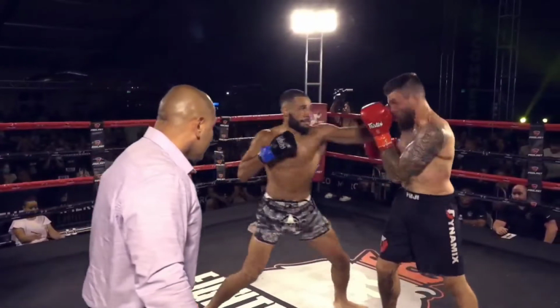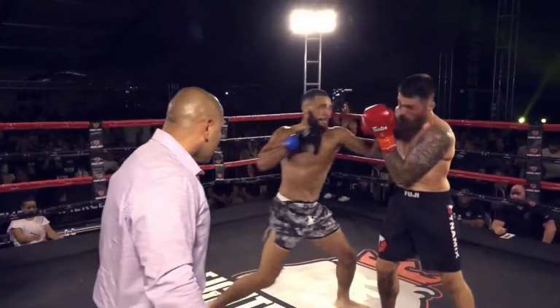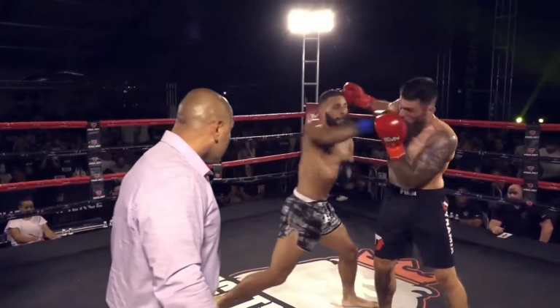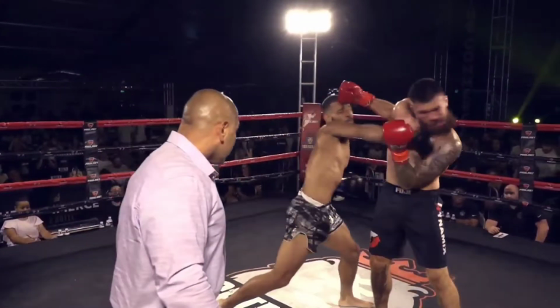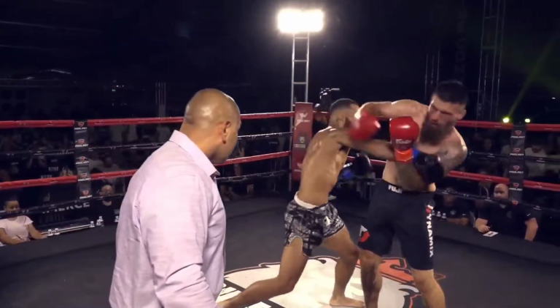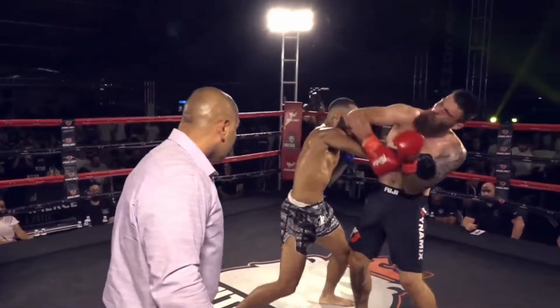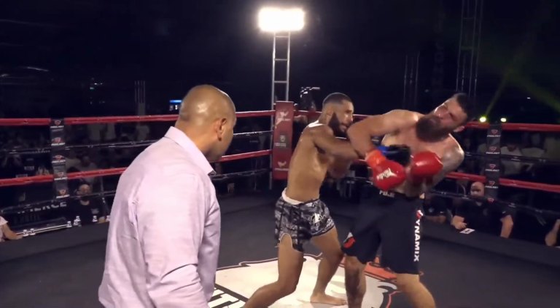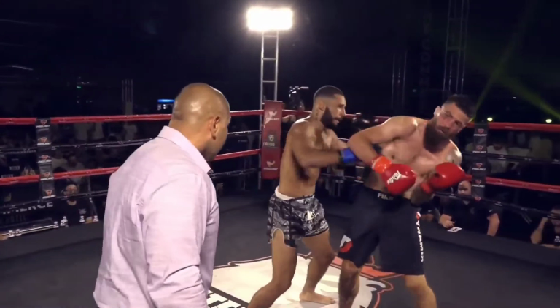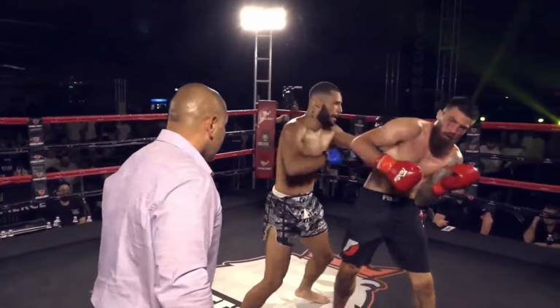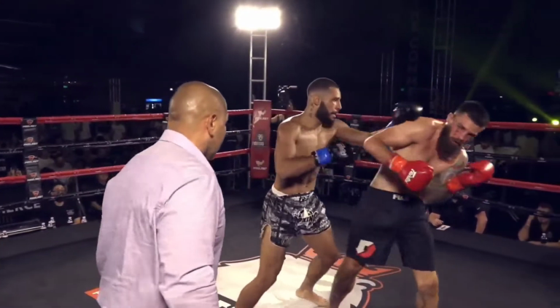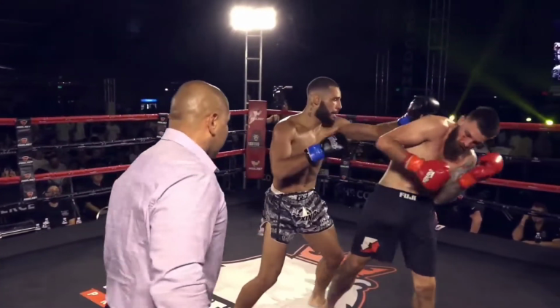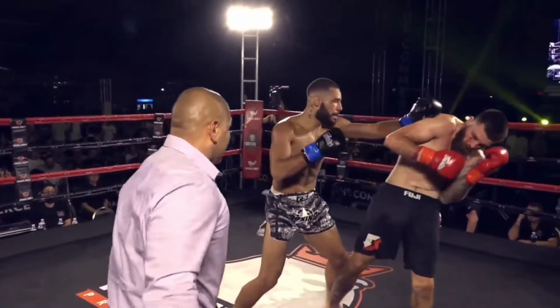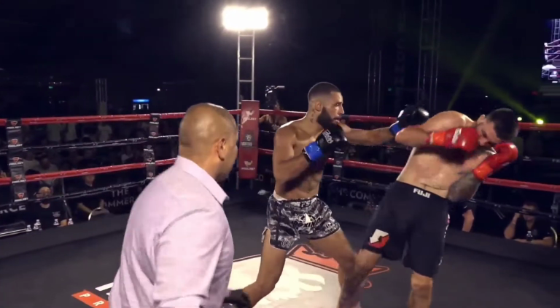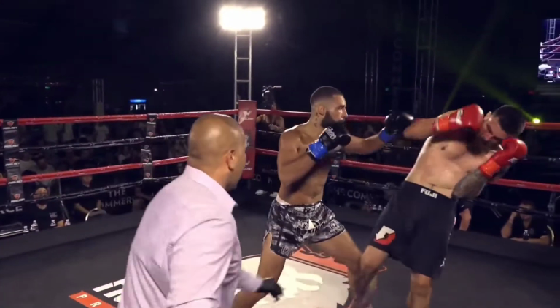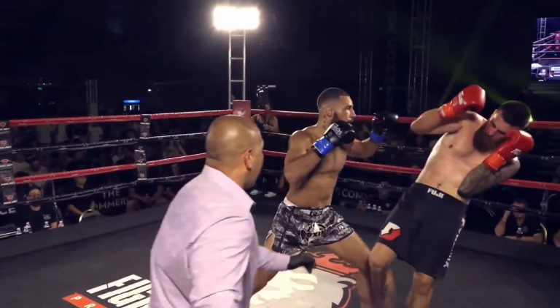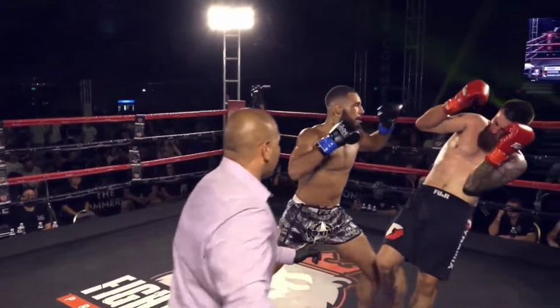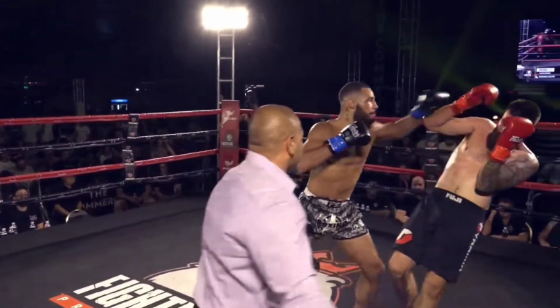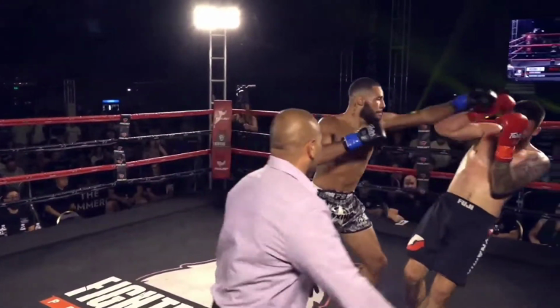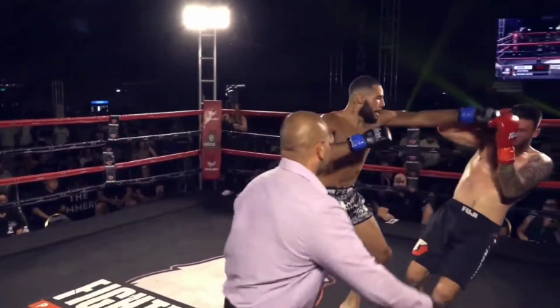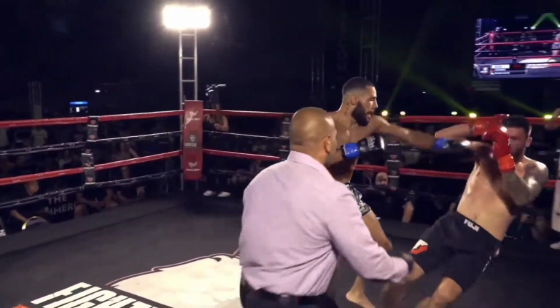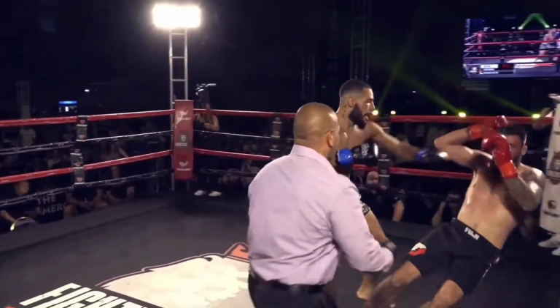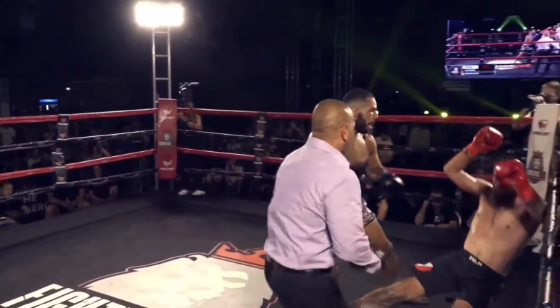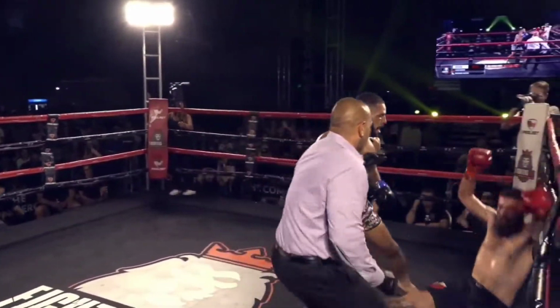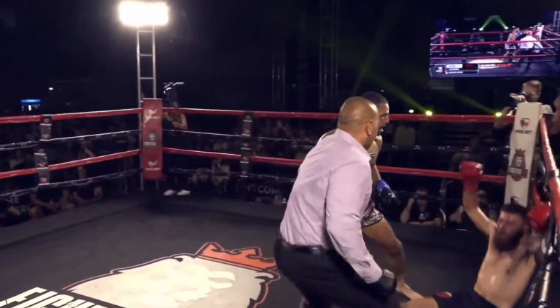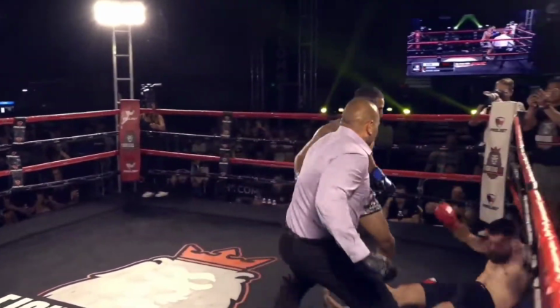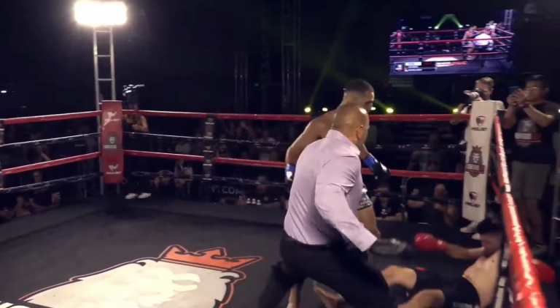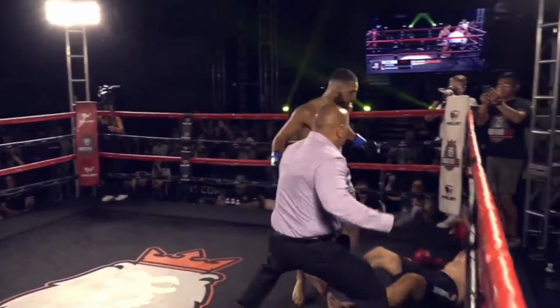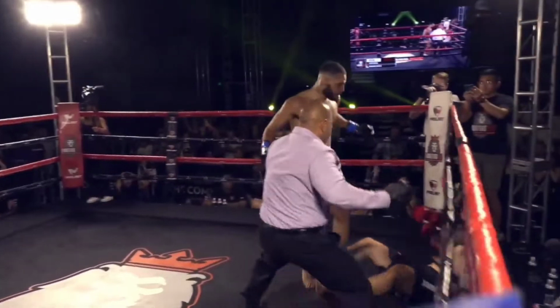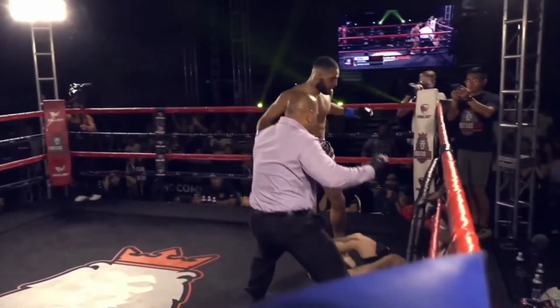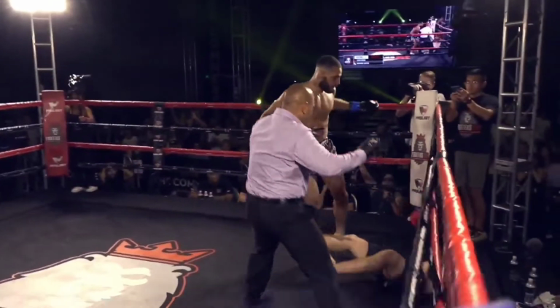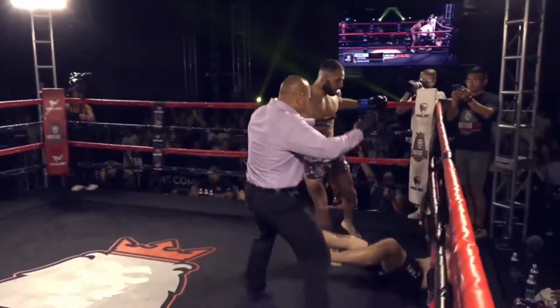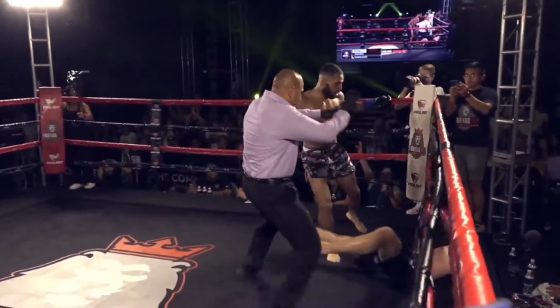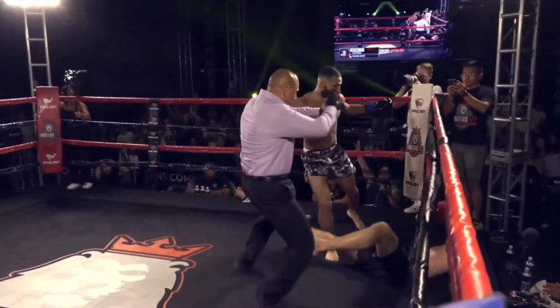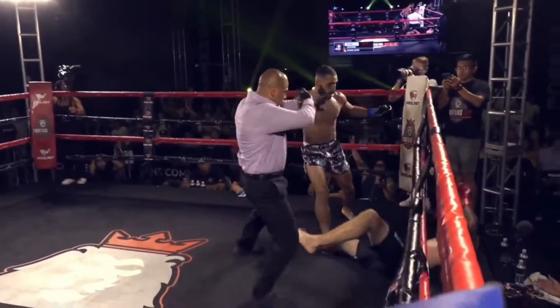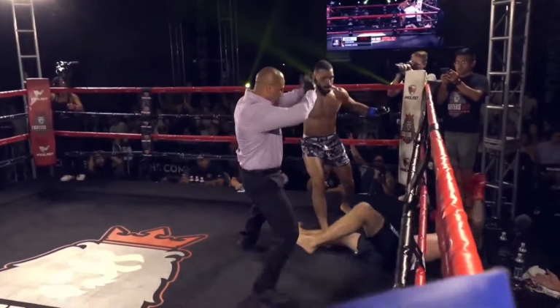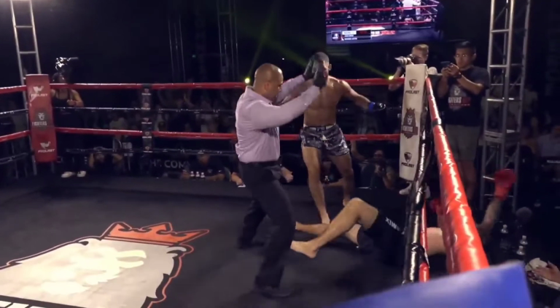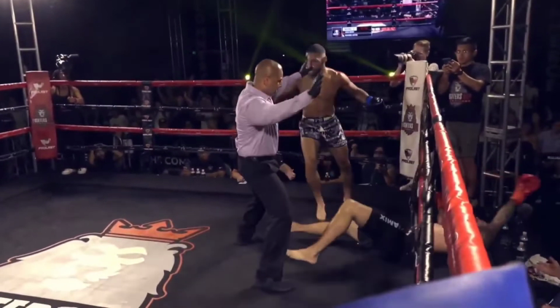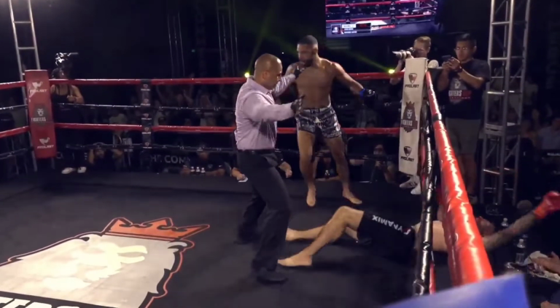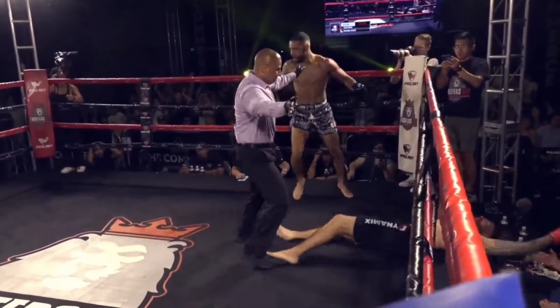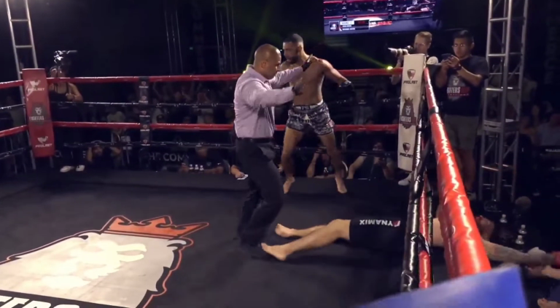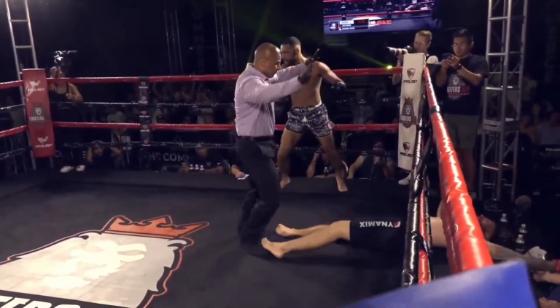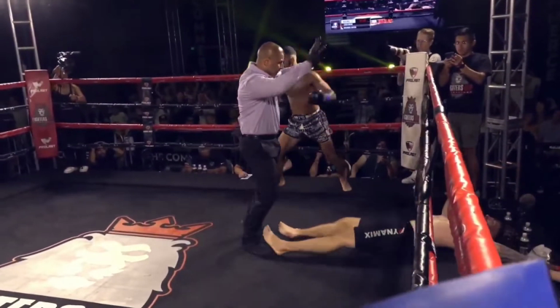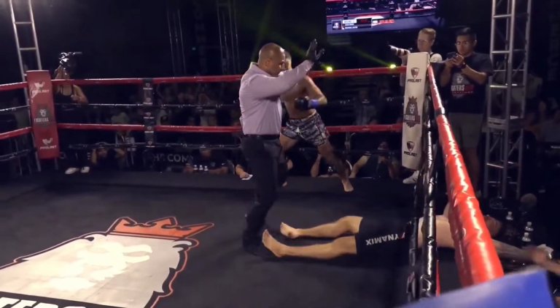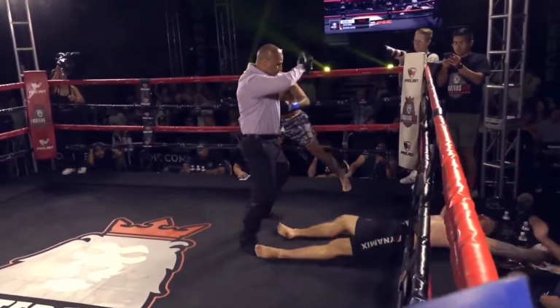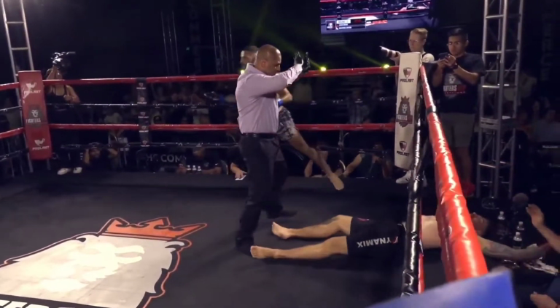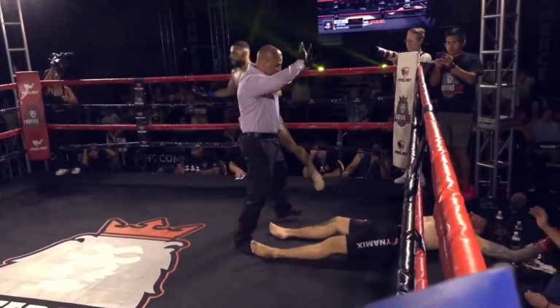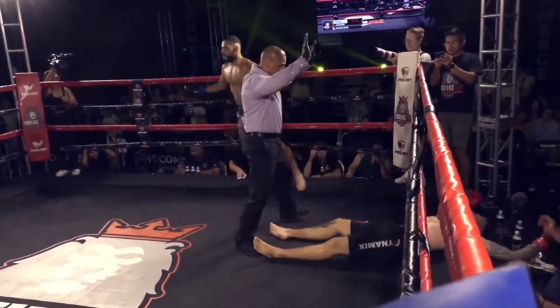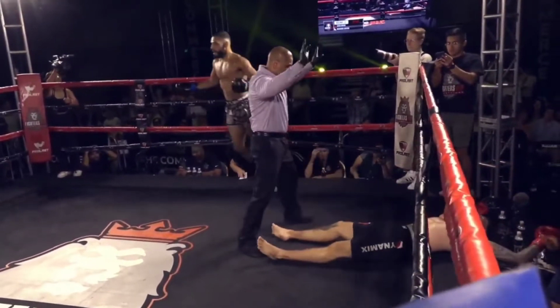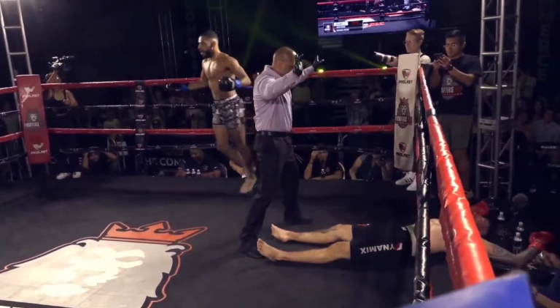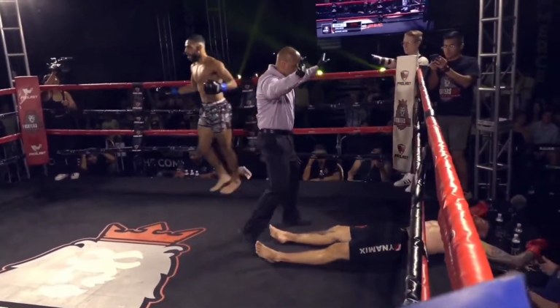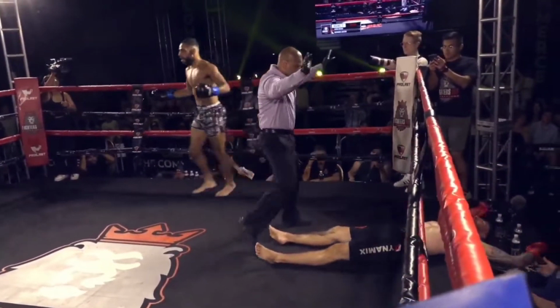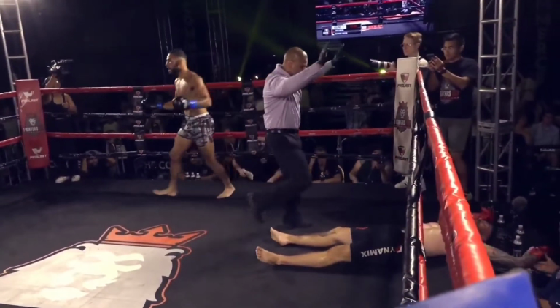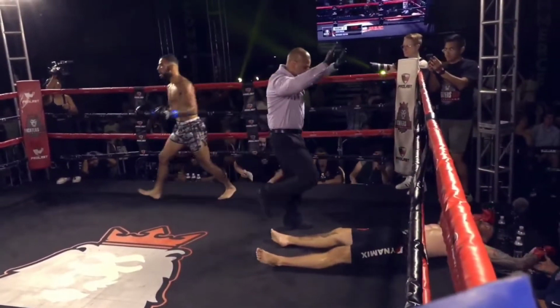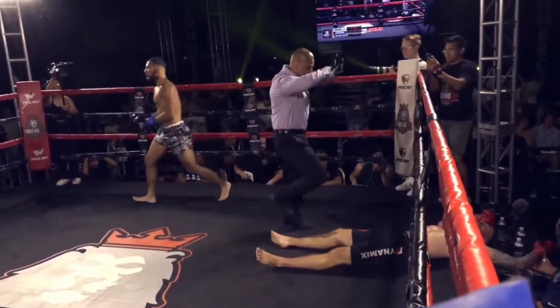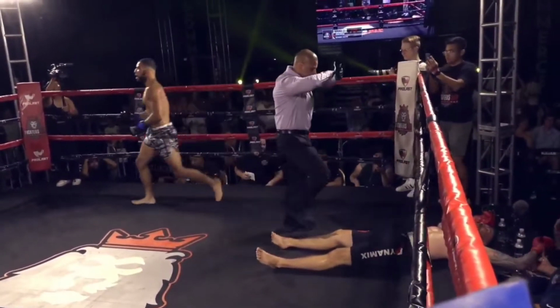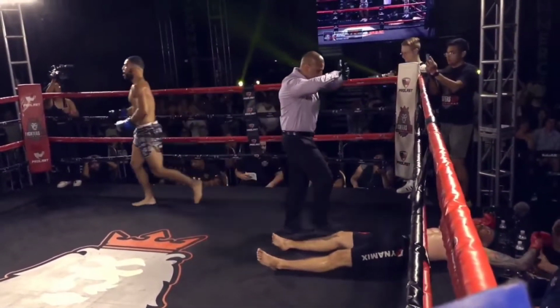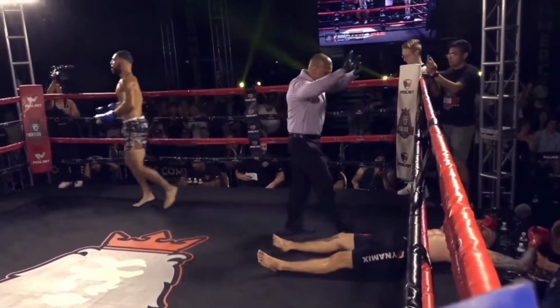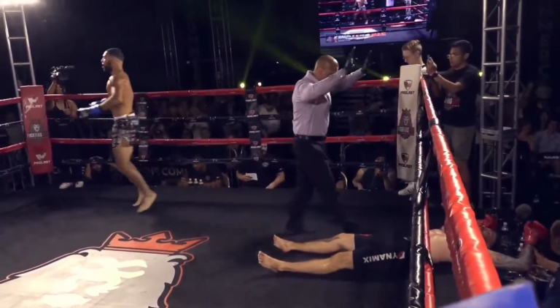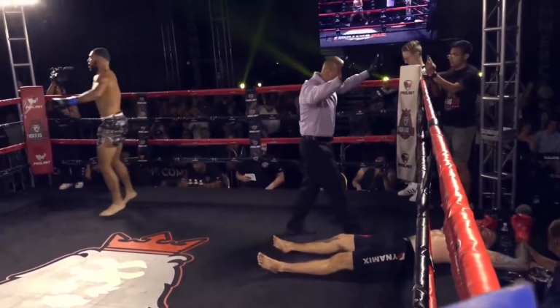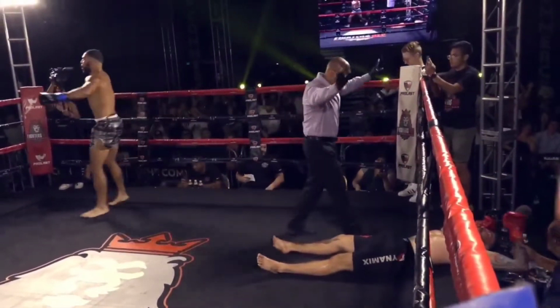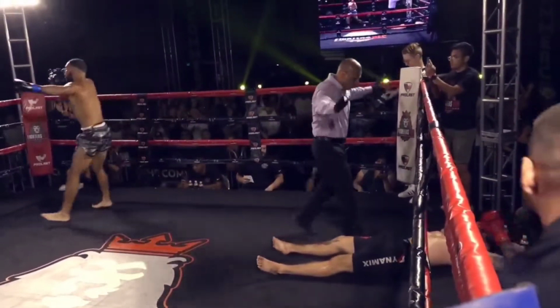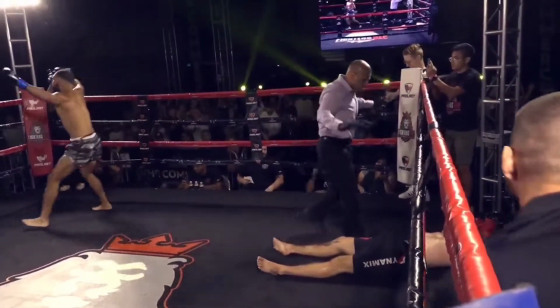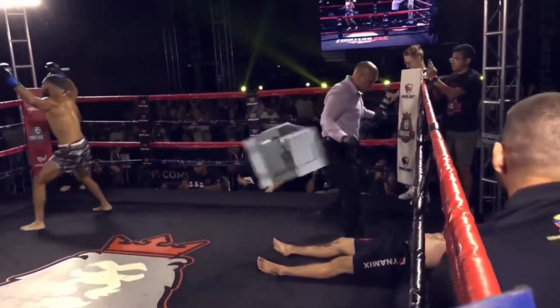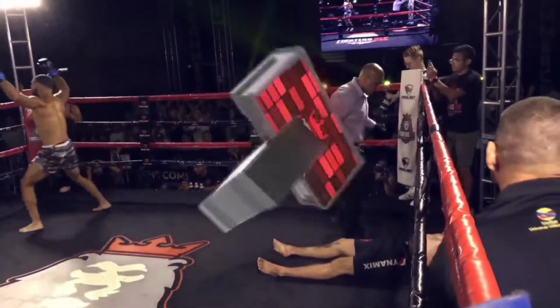Look at this. Boom, boom. Down the pipe, right underneath the arm. Underneath it. Beautifully done. Beautifully done.